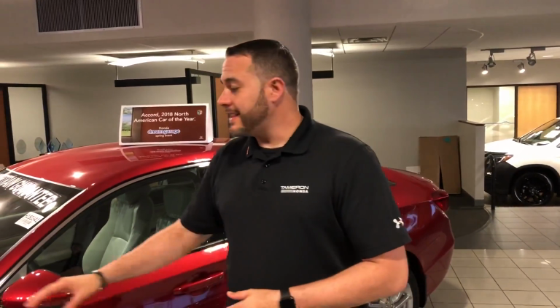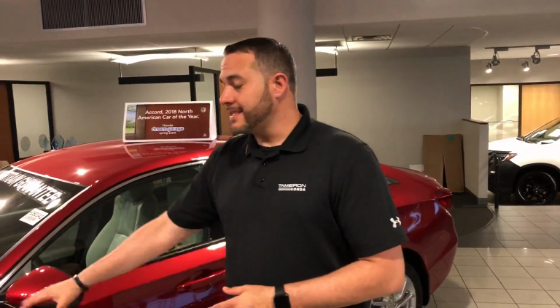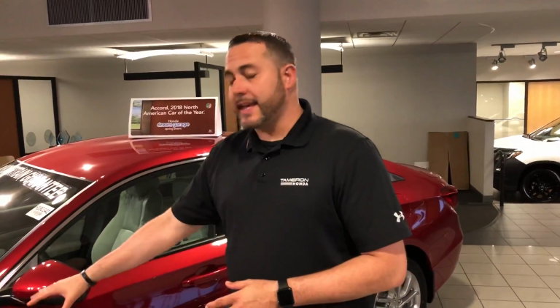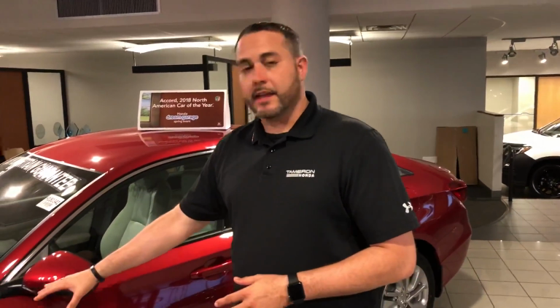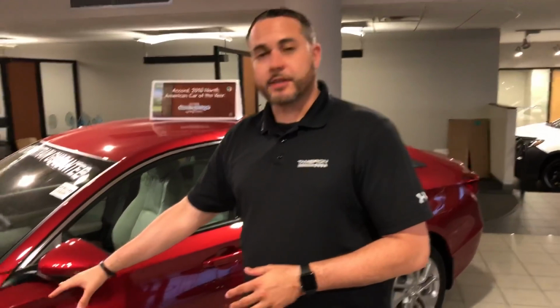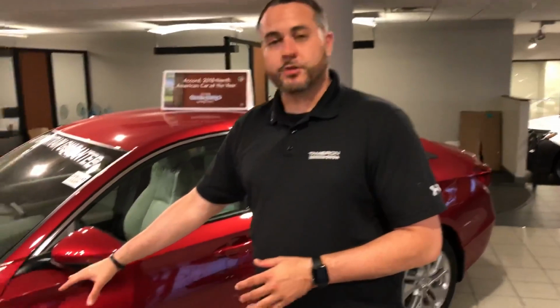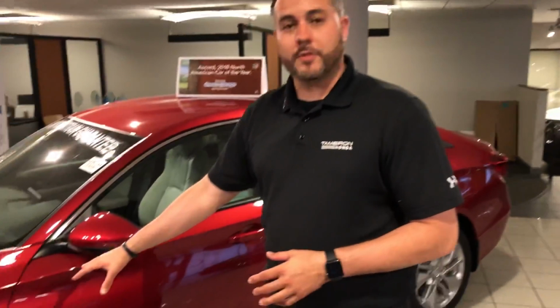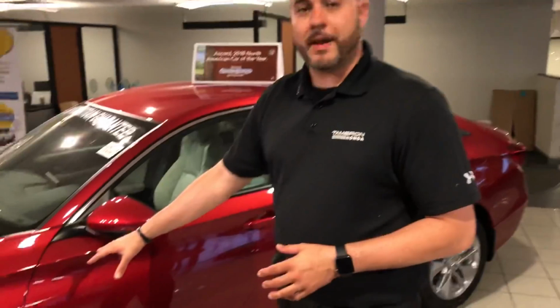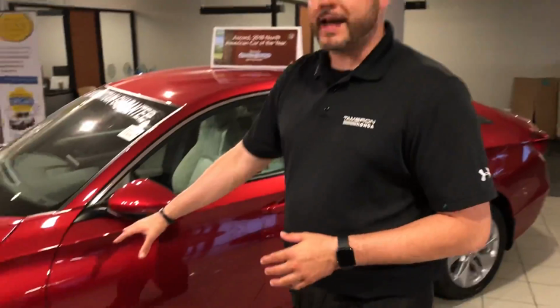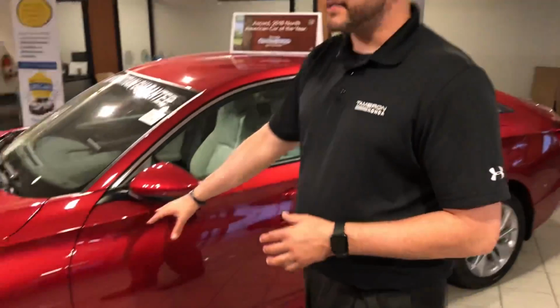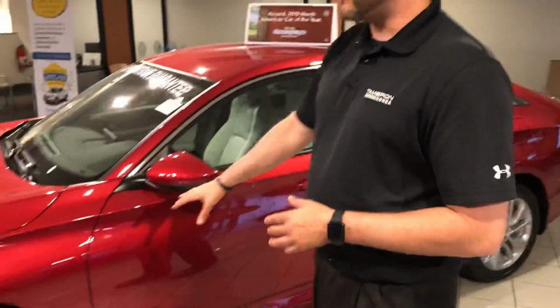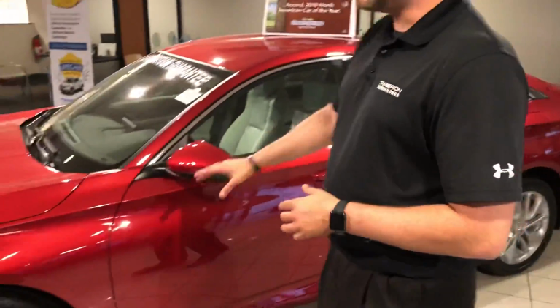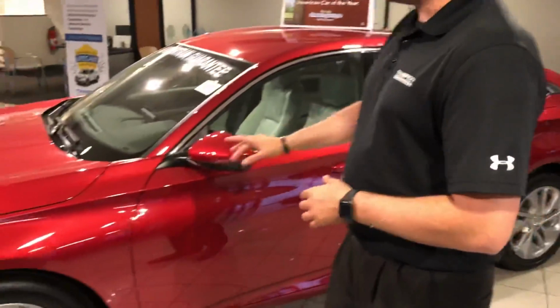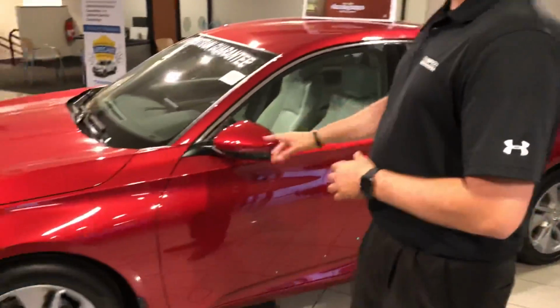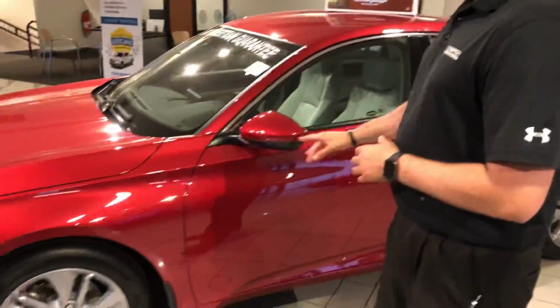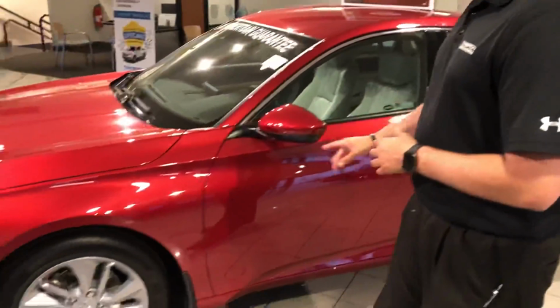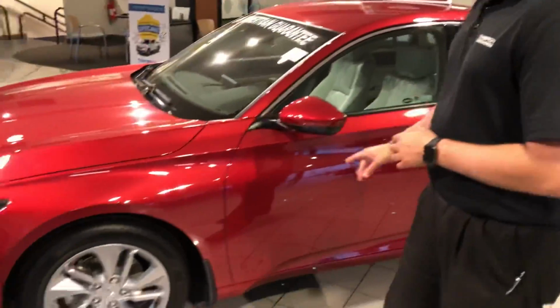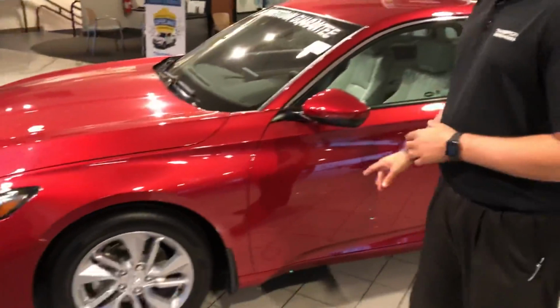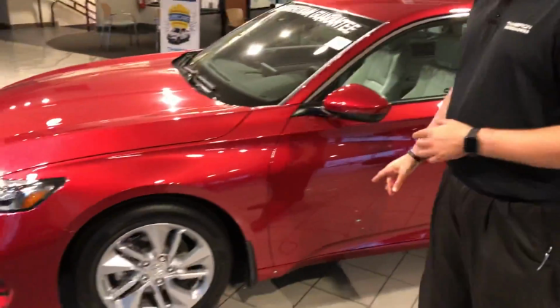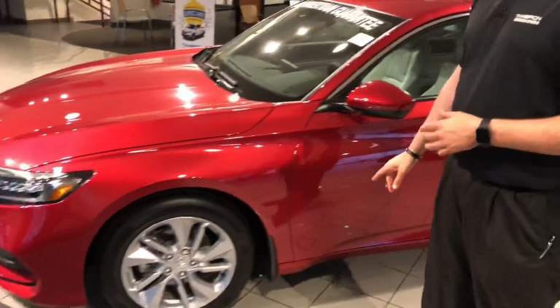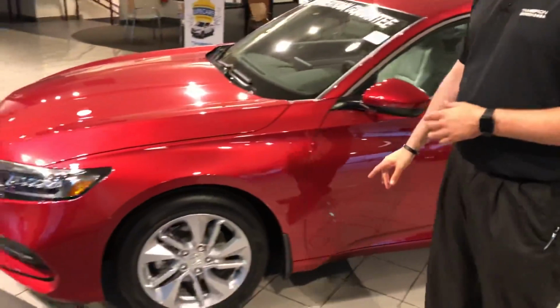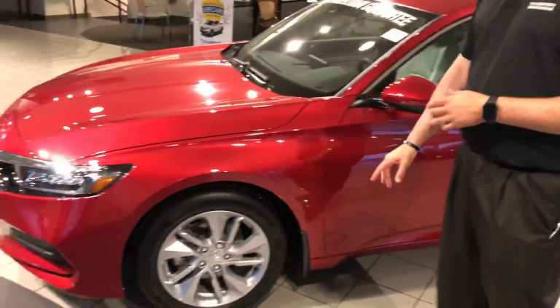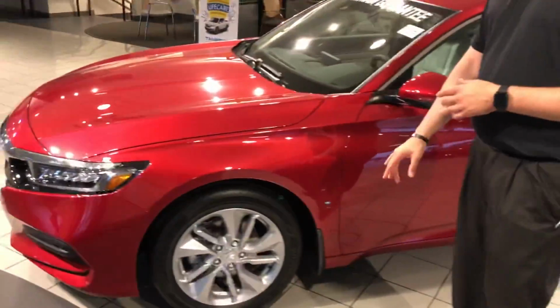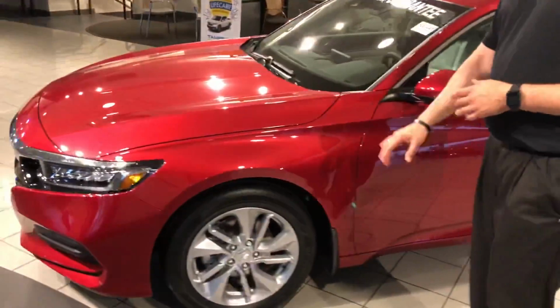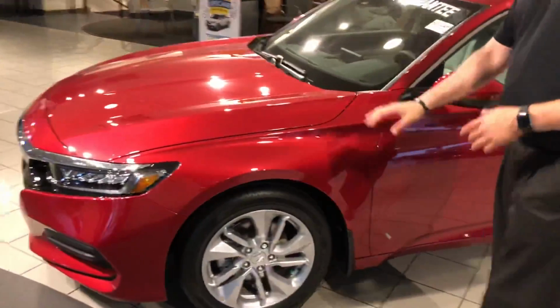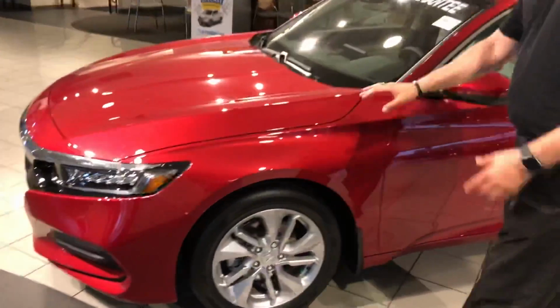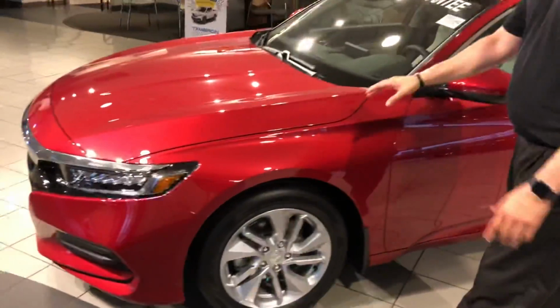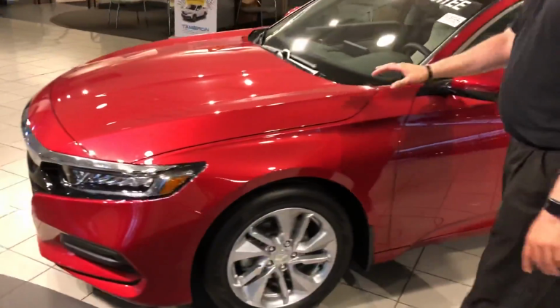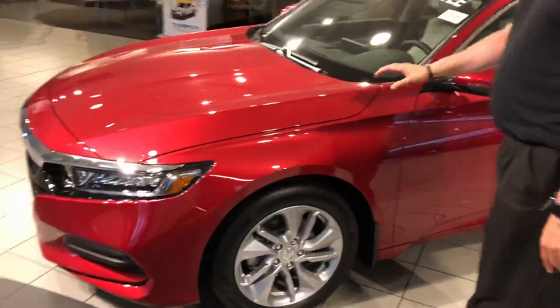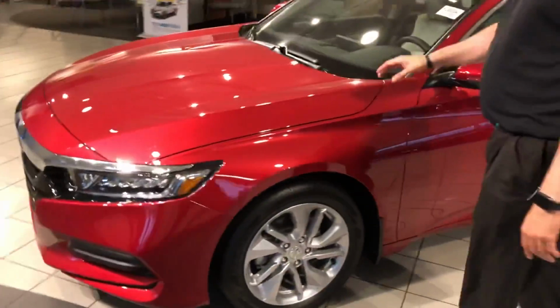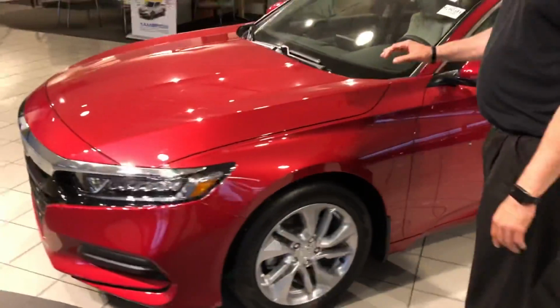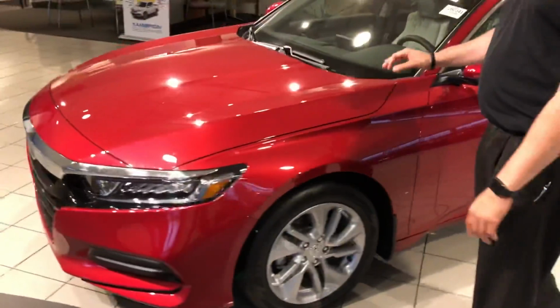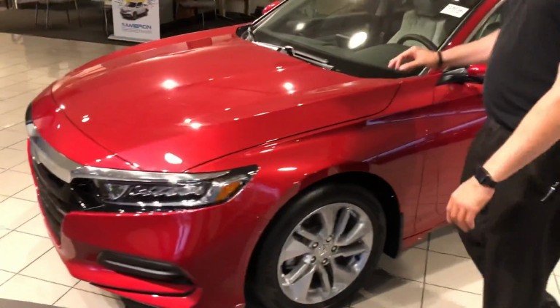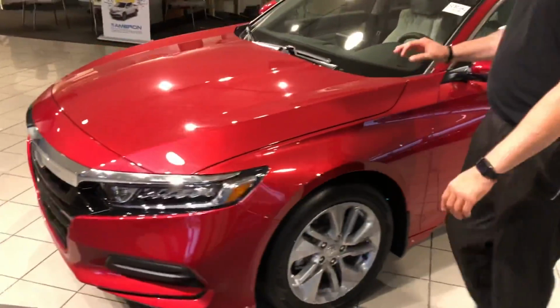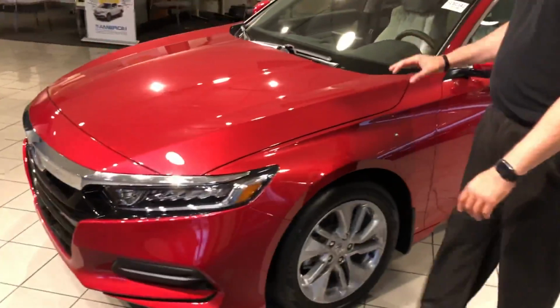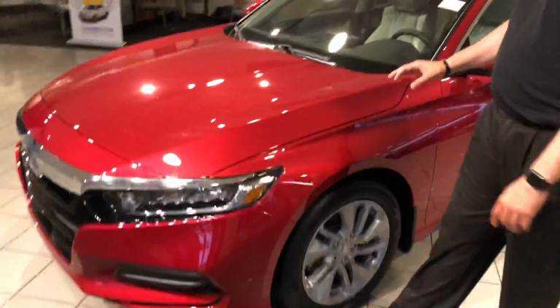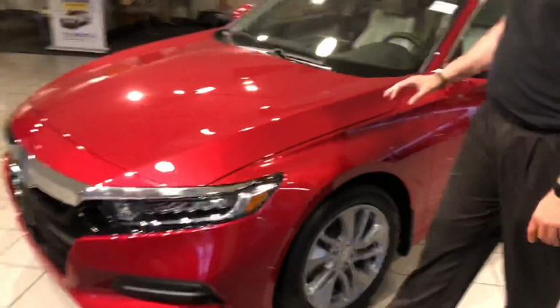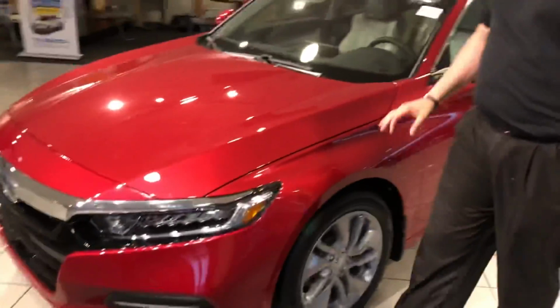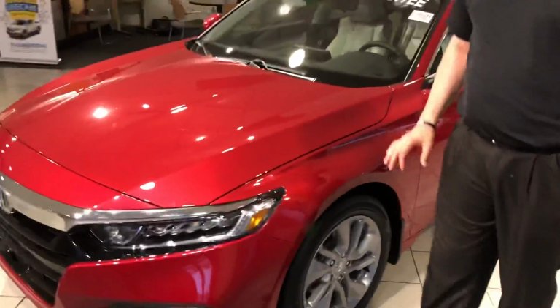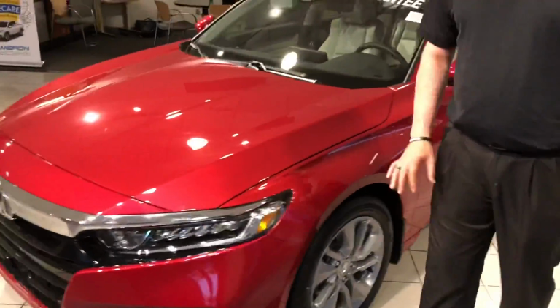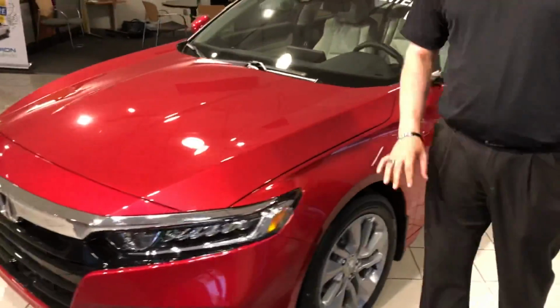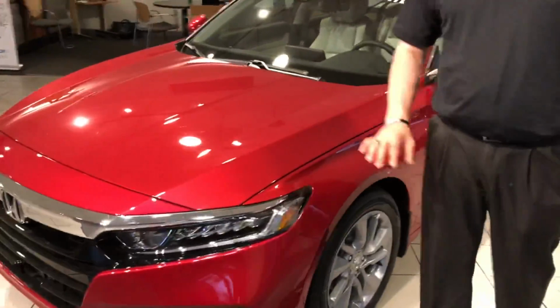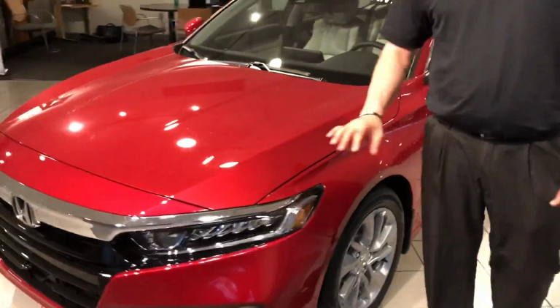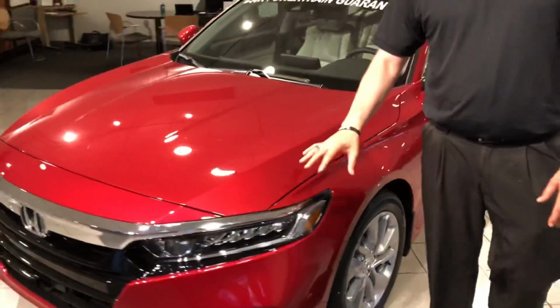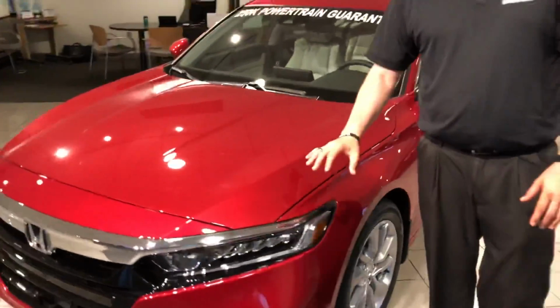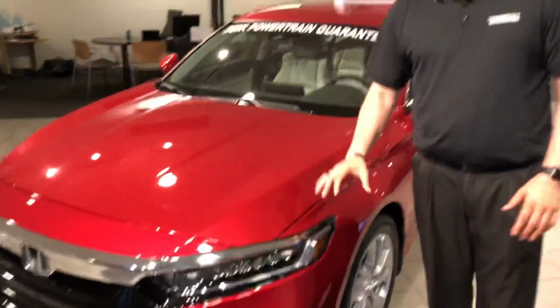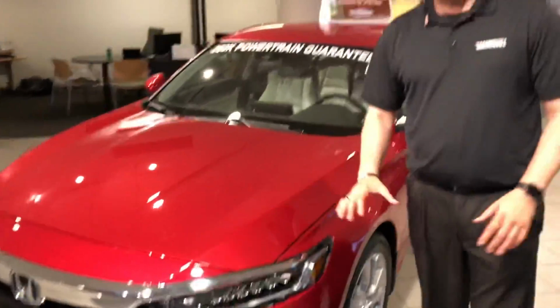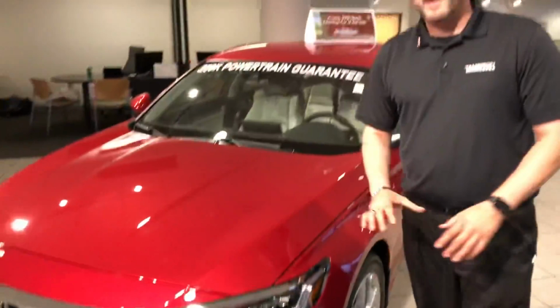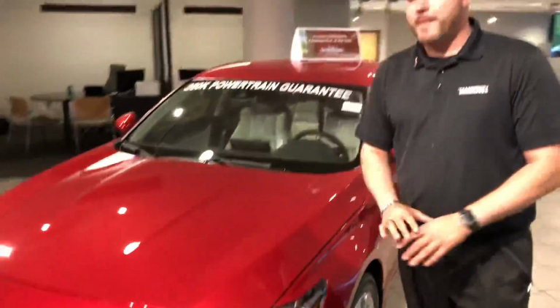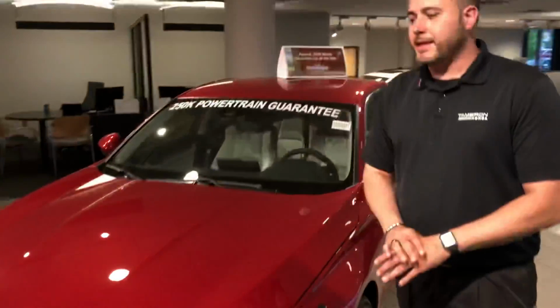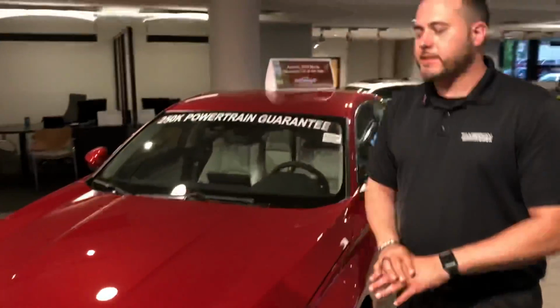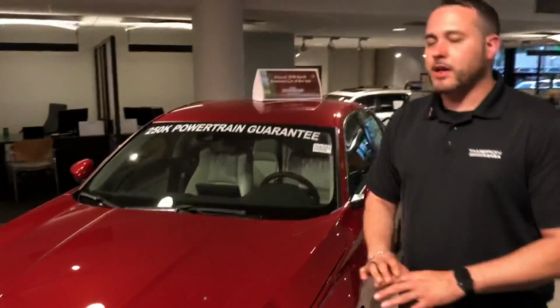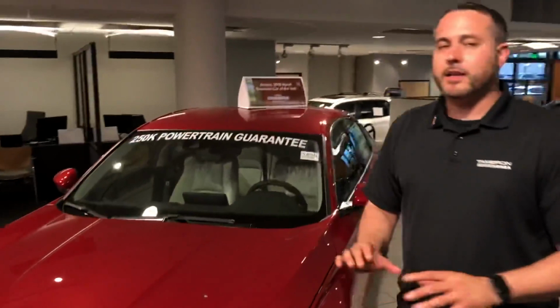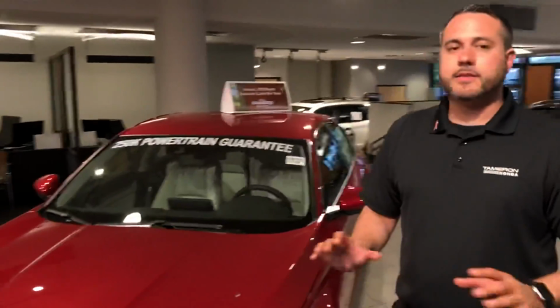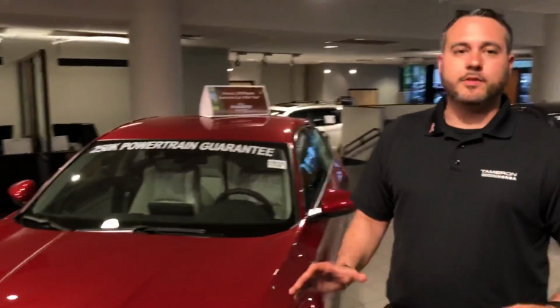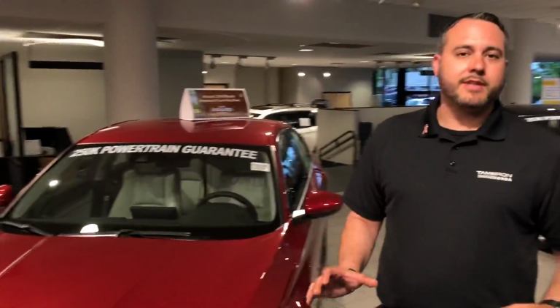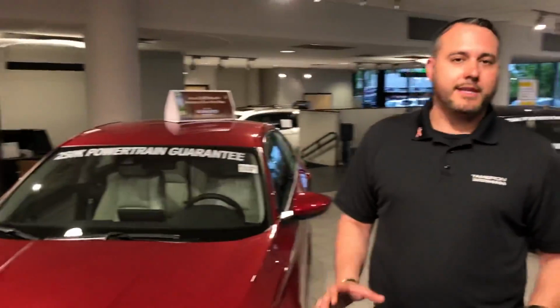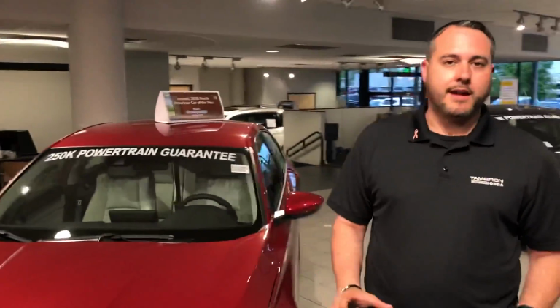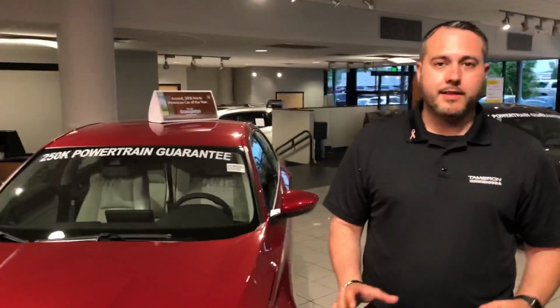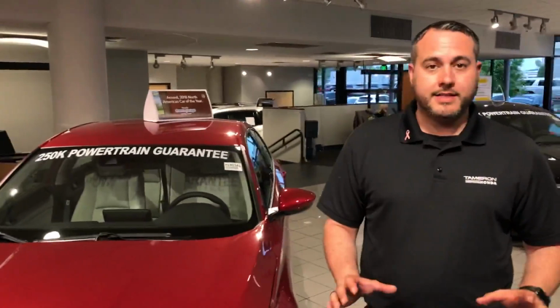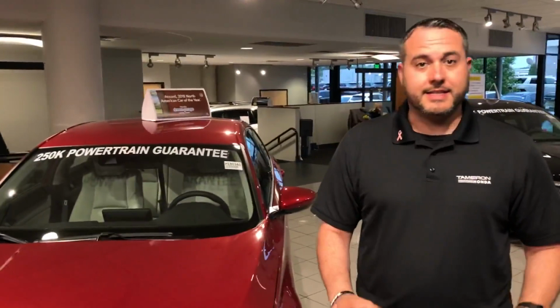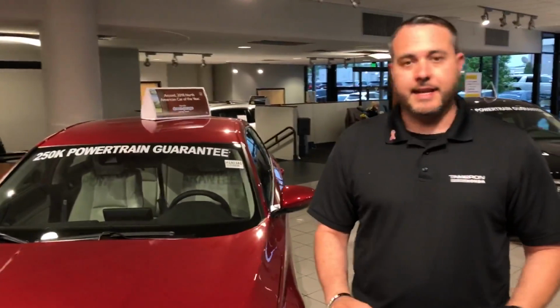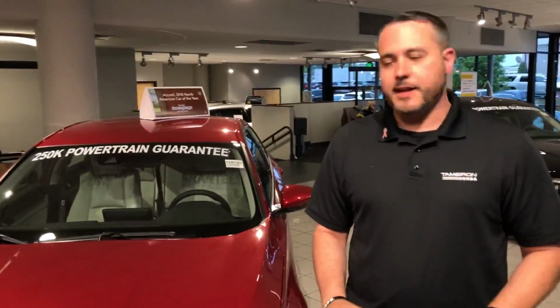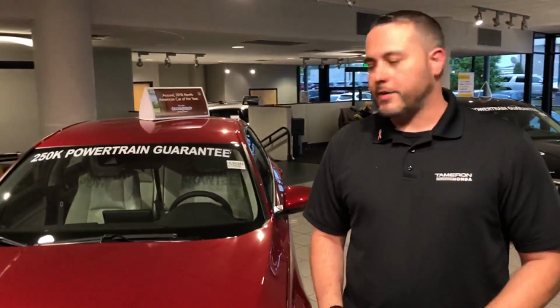This is the LX trim package I believe you were looking for info on. This is the new radiant red metallic, and on the new Accord they made tons of new technology standard.